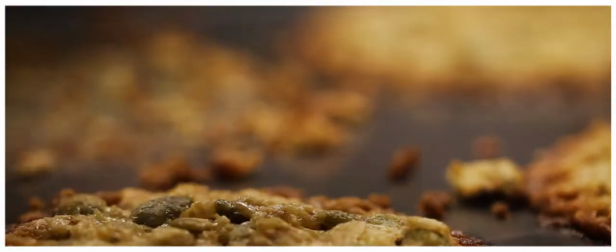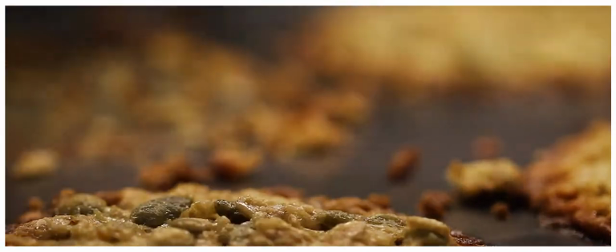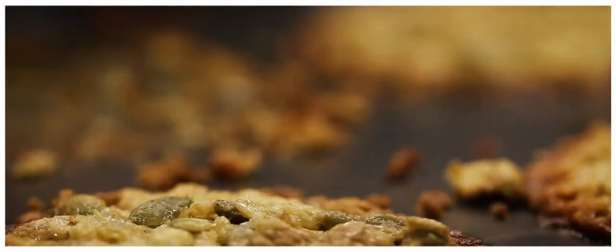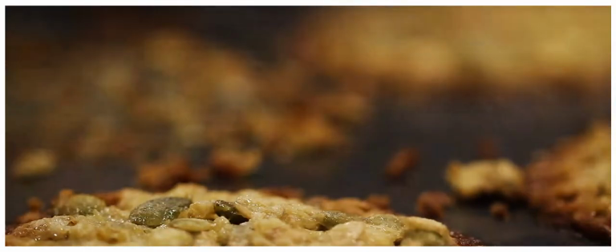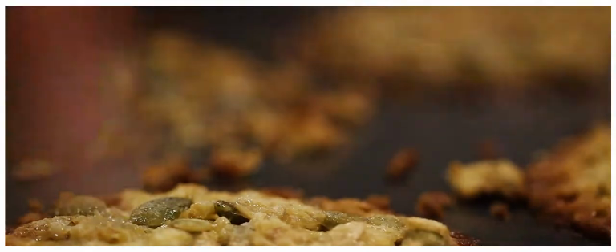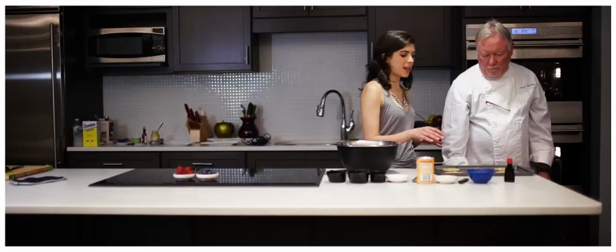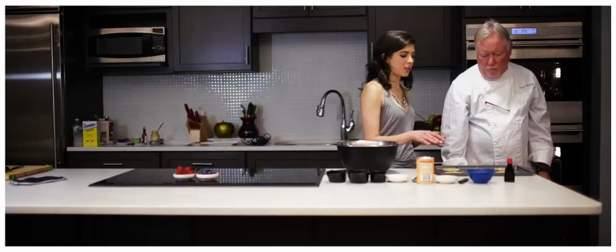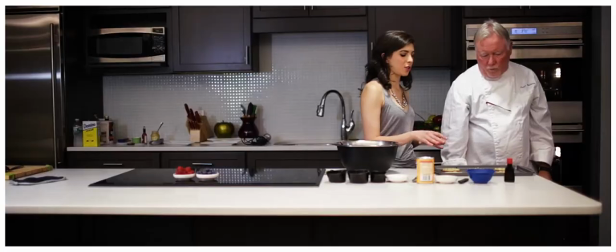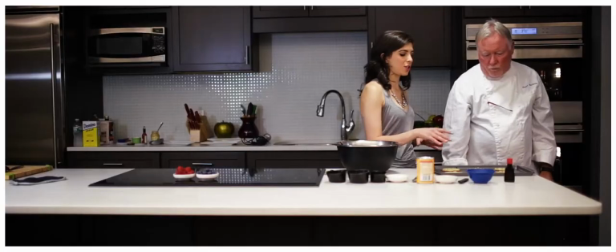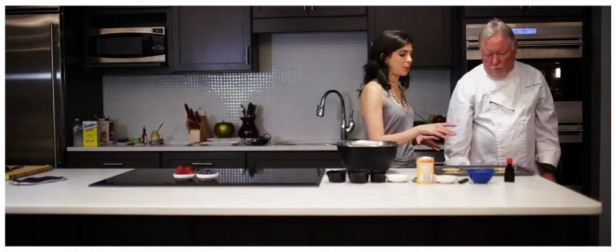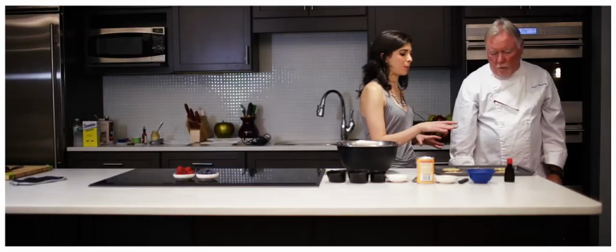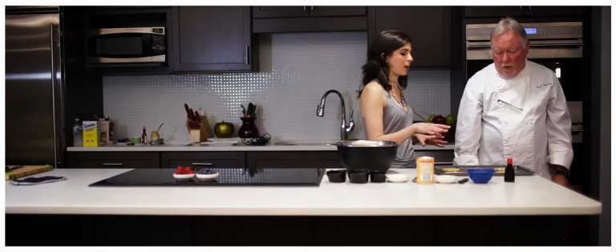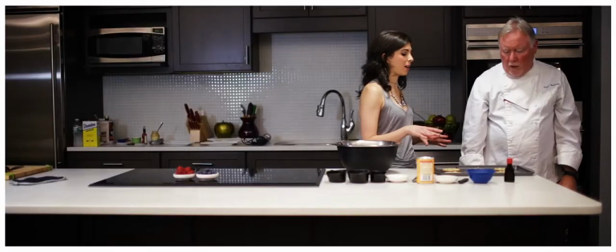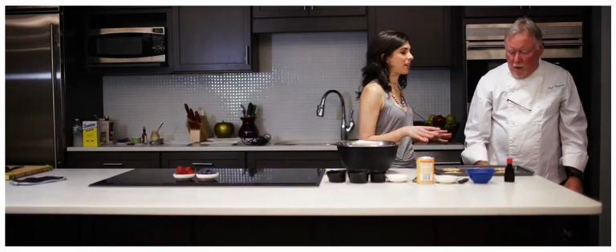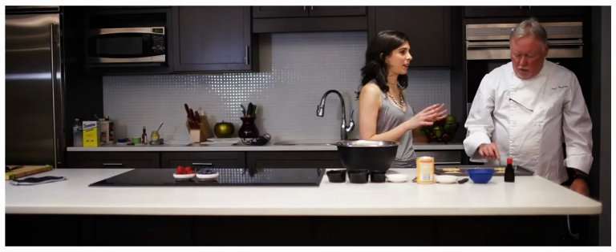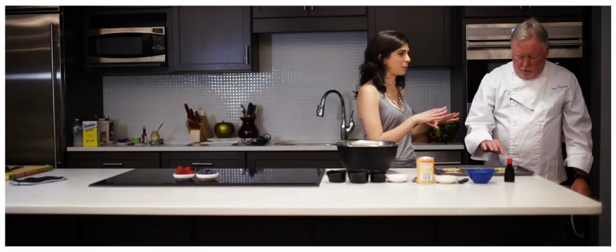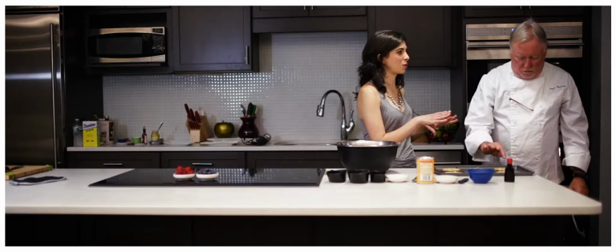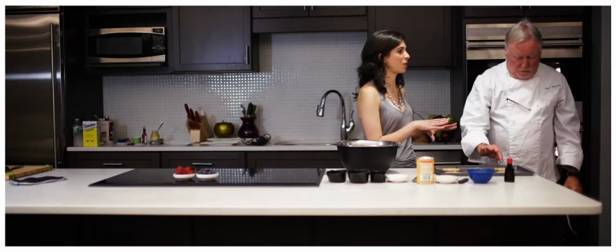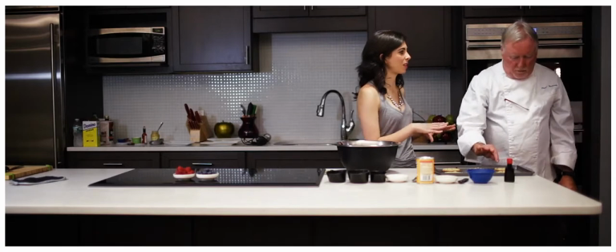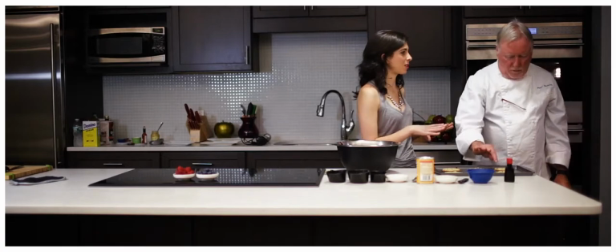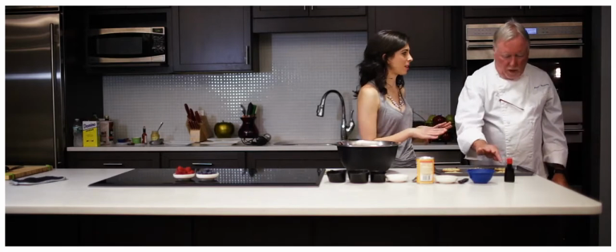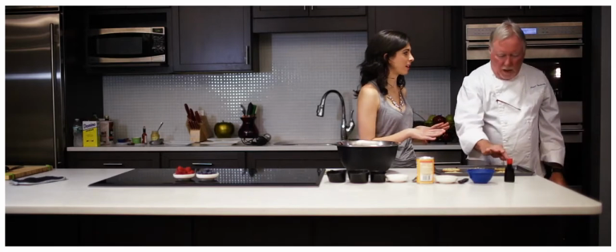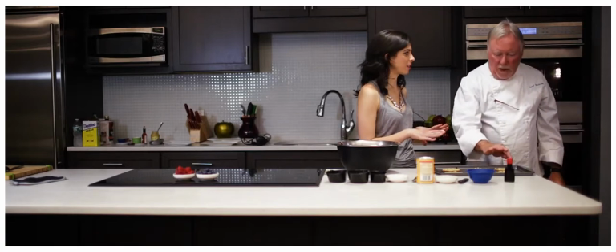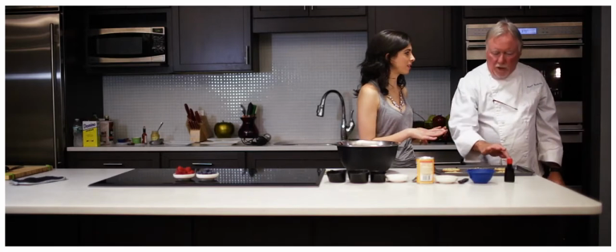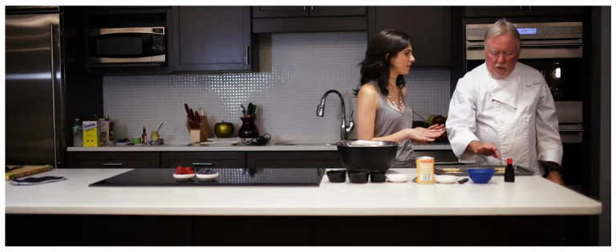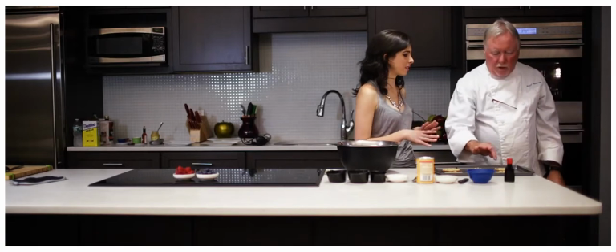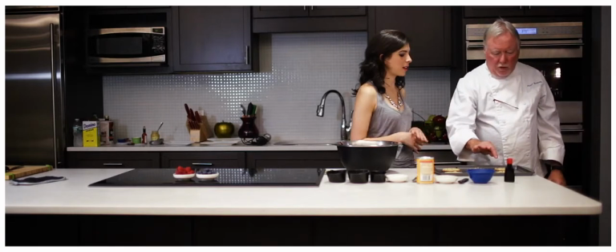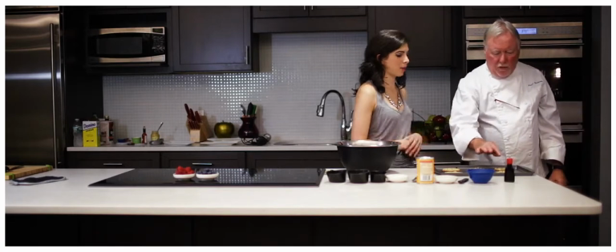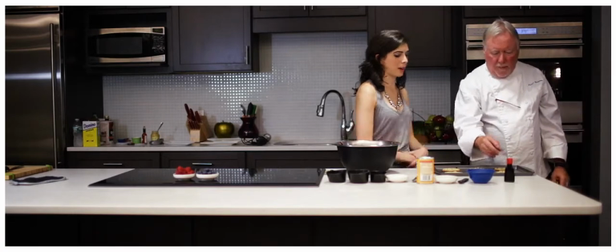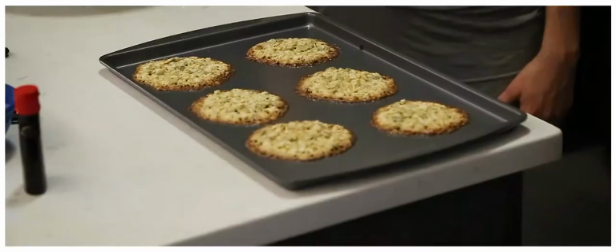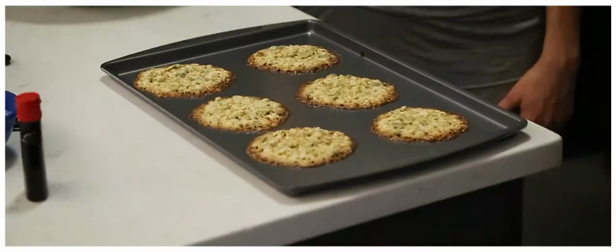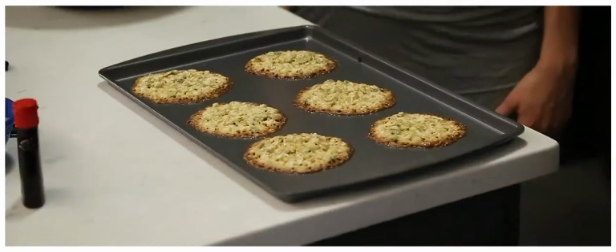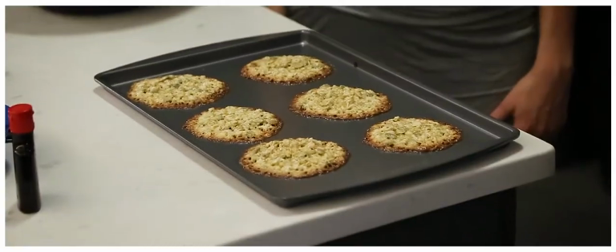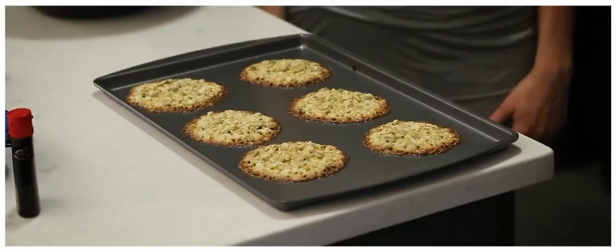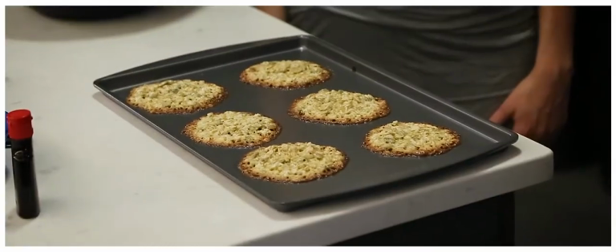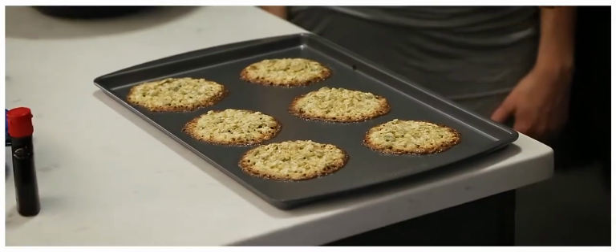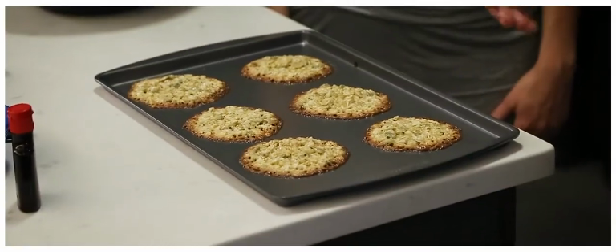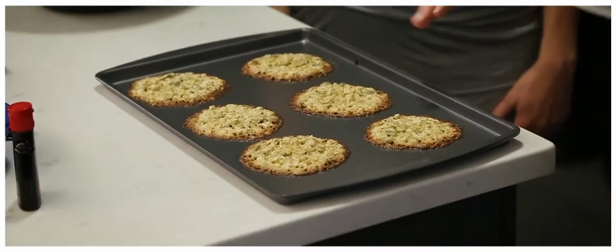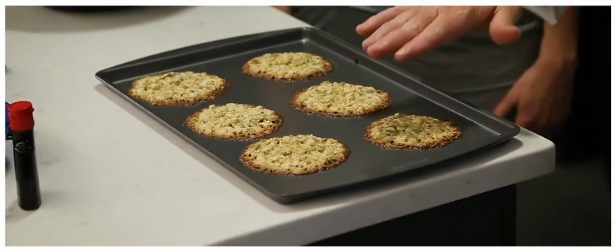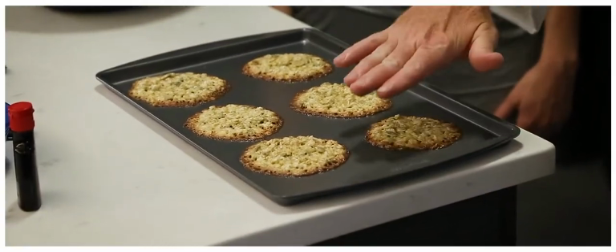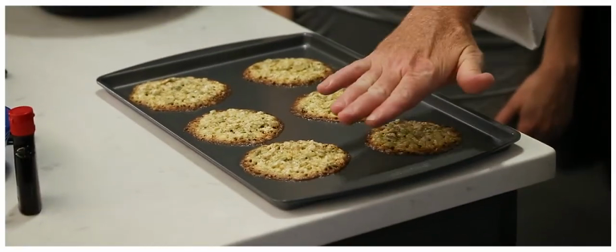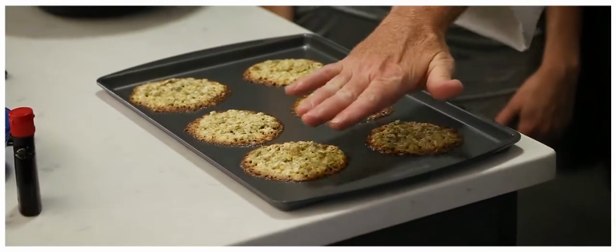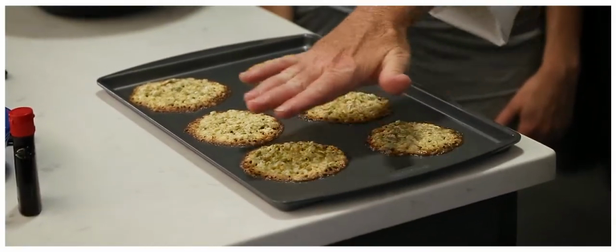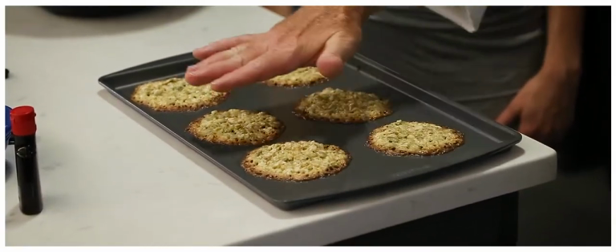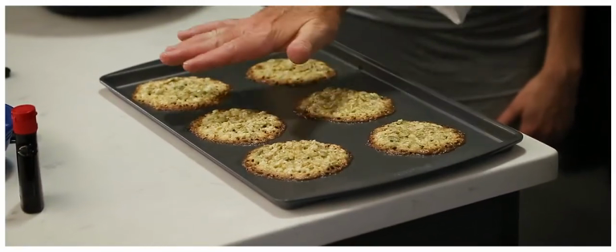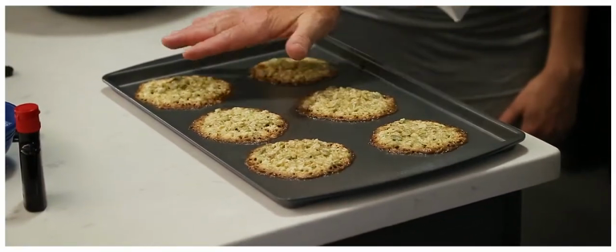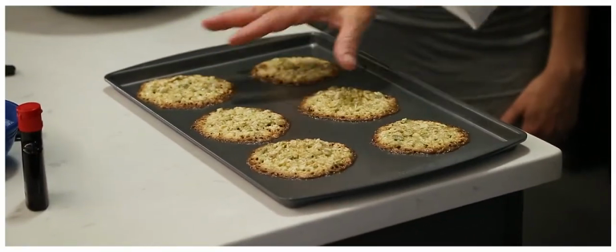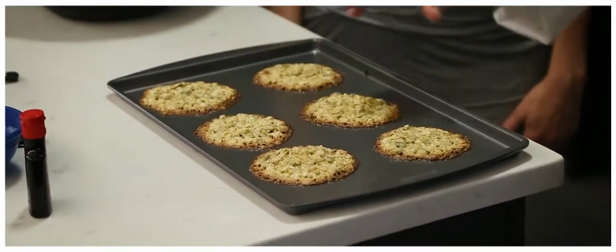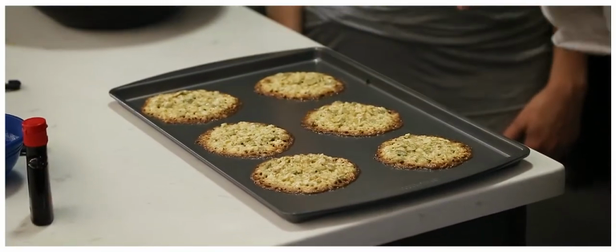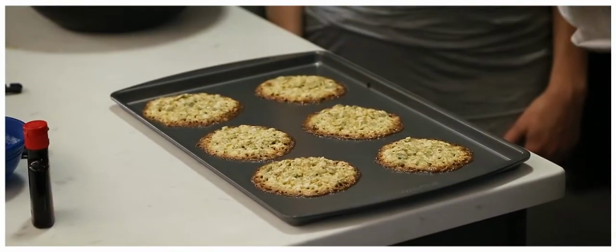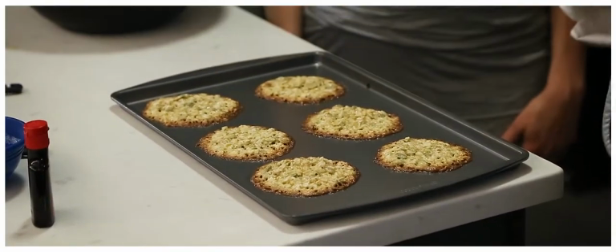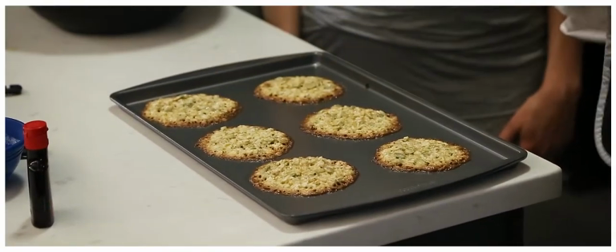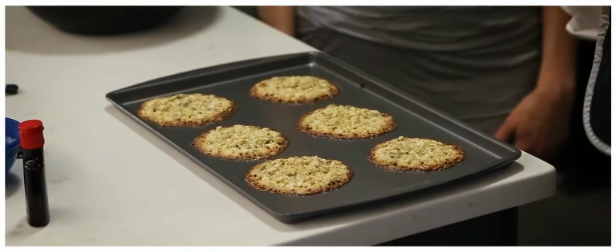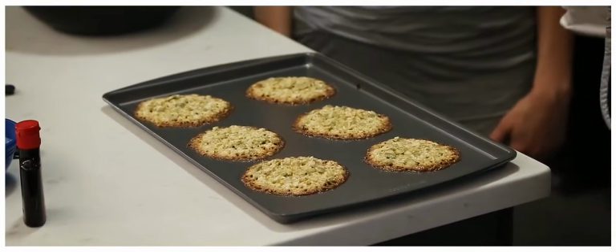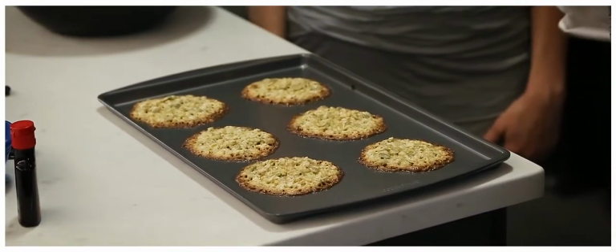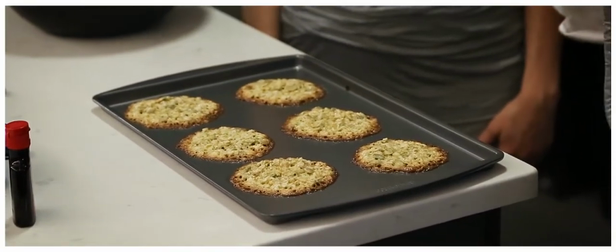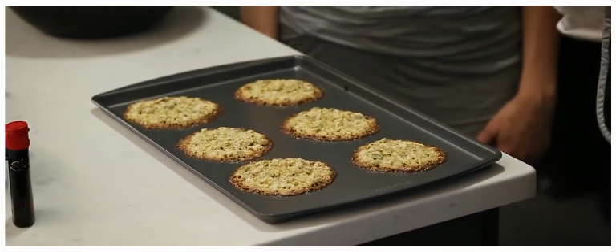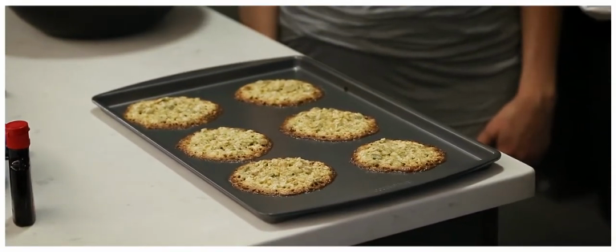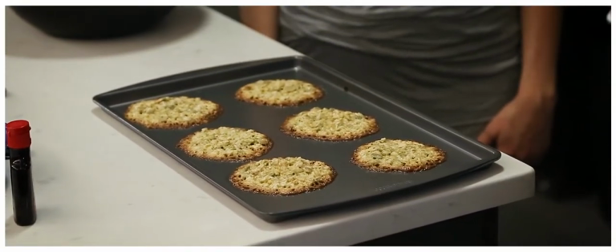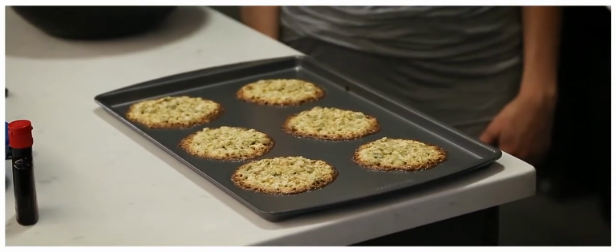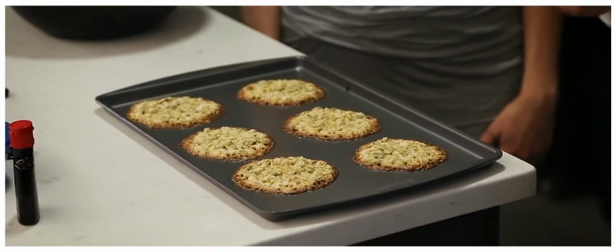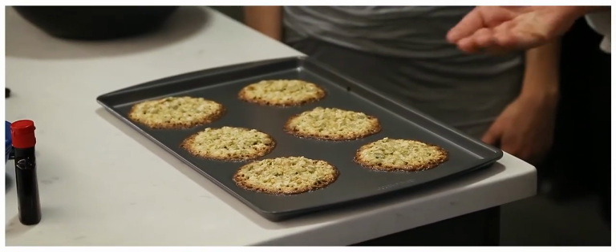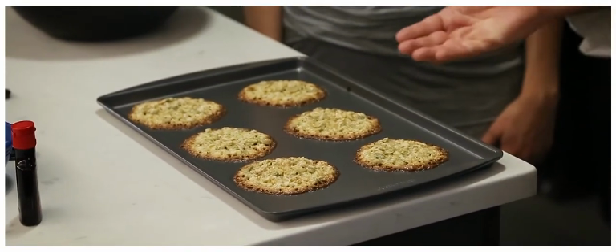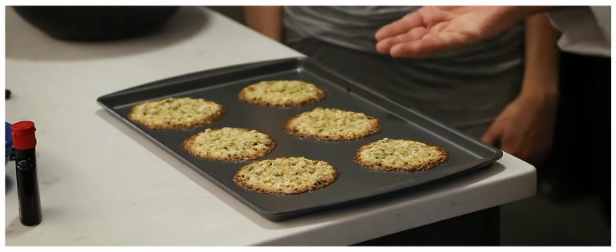You want the edges to be brown — unlike most cookies. Just a little brown, because the caramelization of it gives it a really cool flavor.